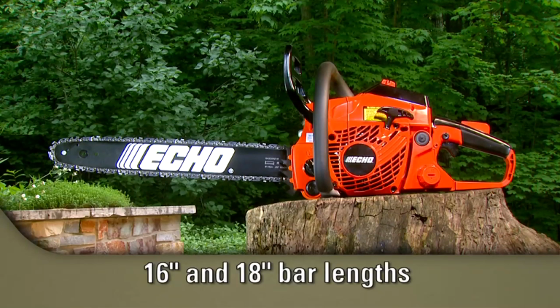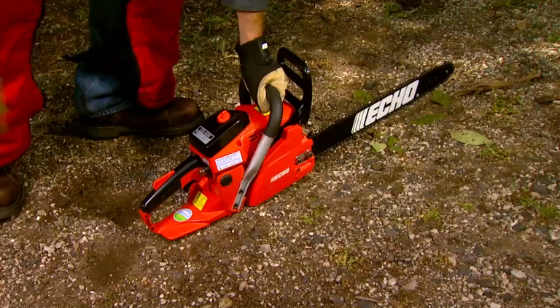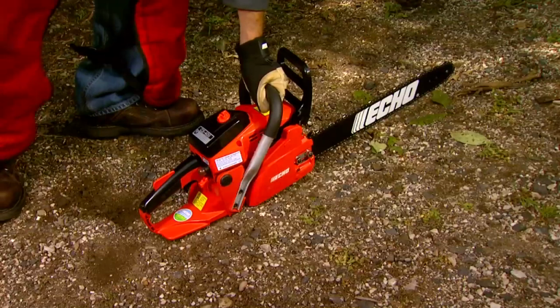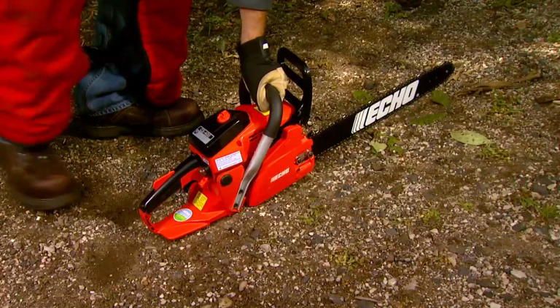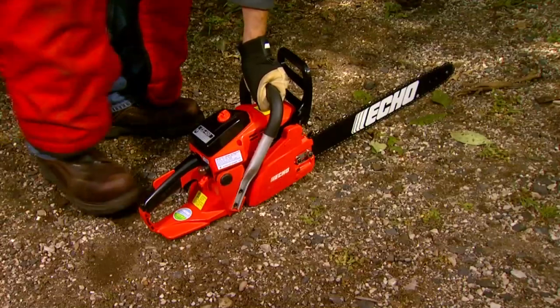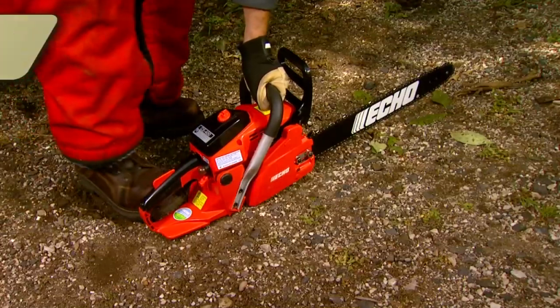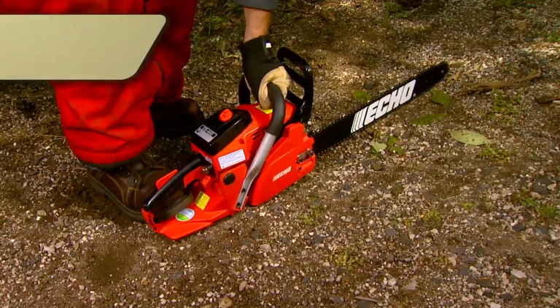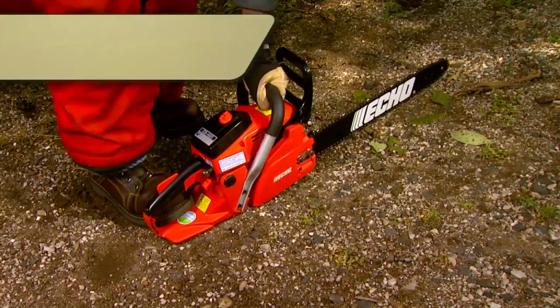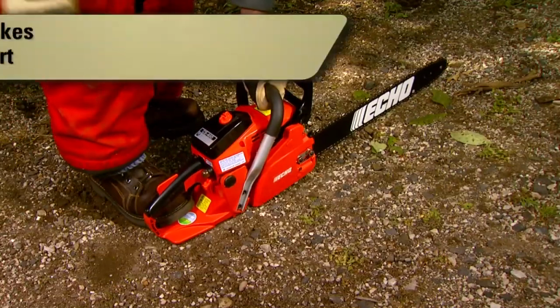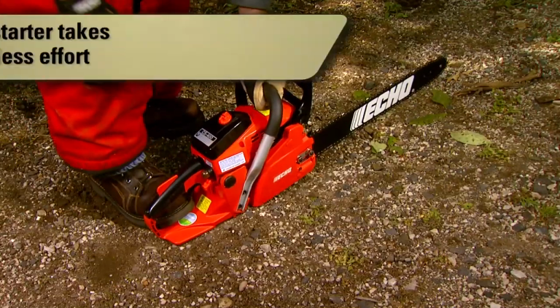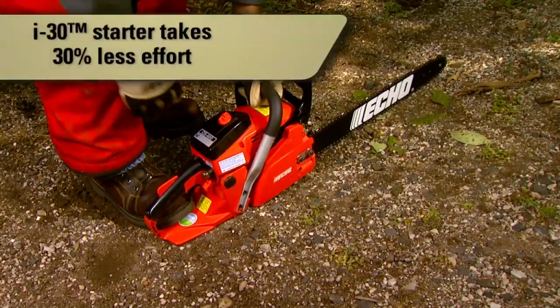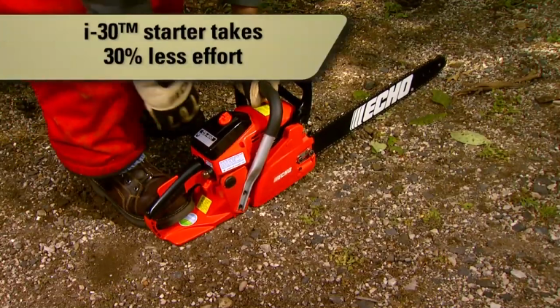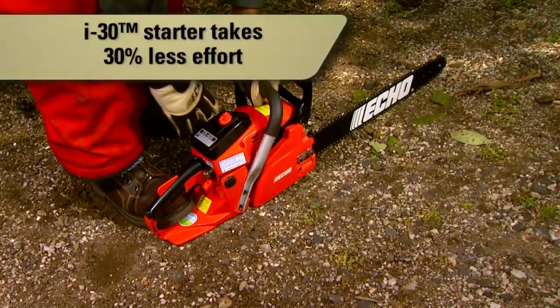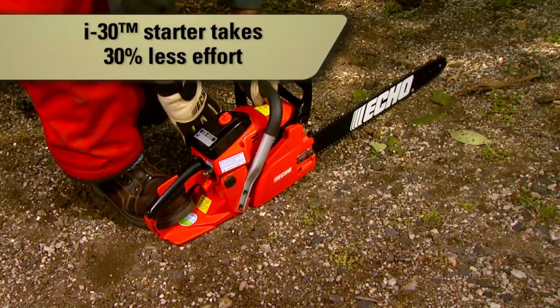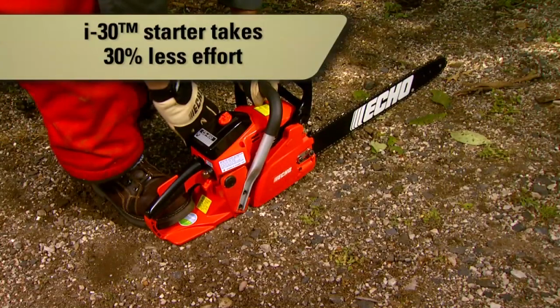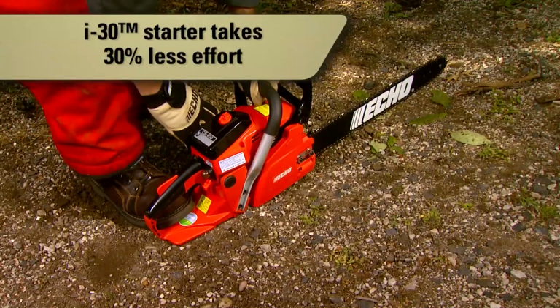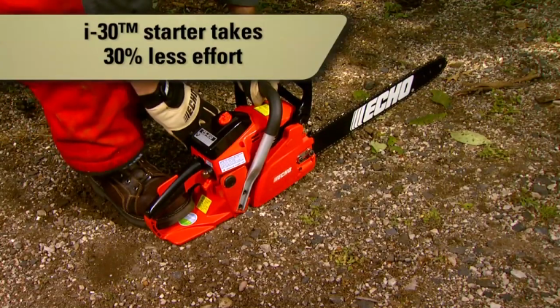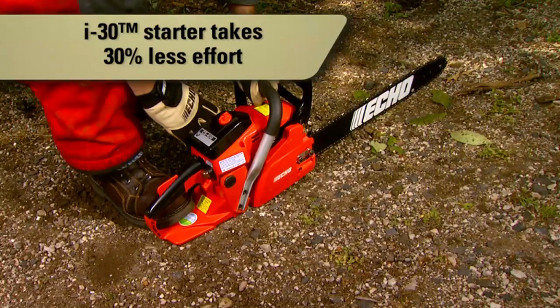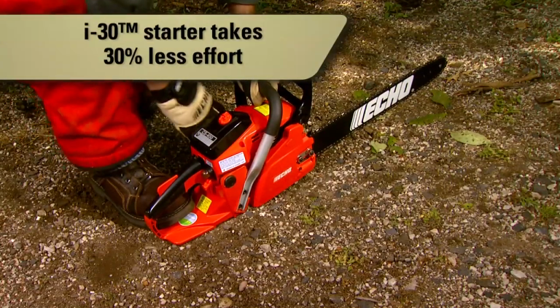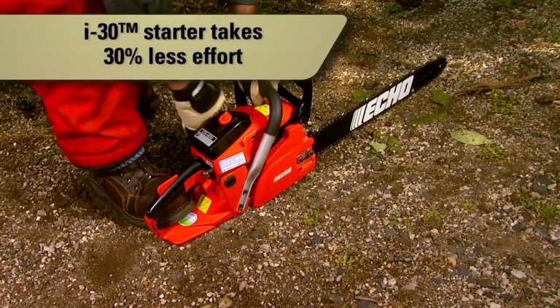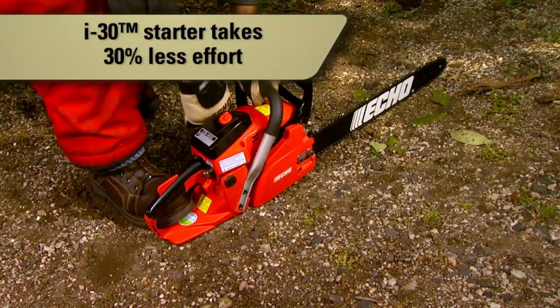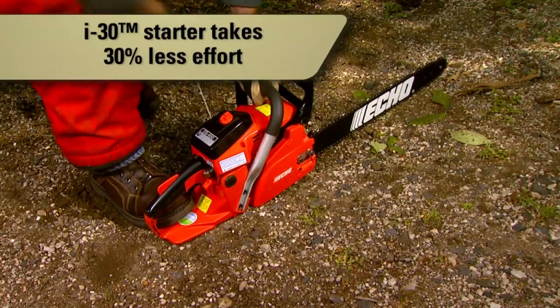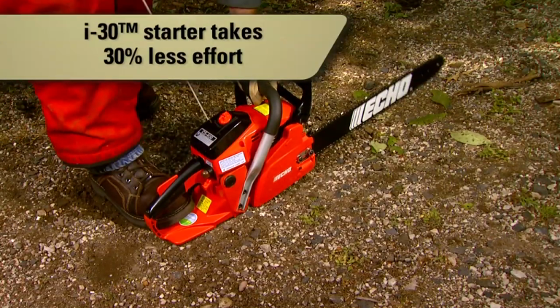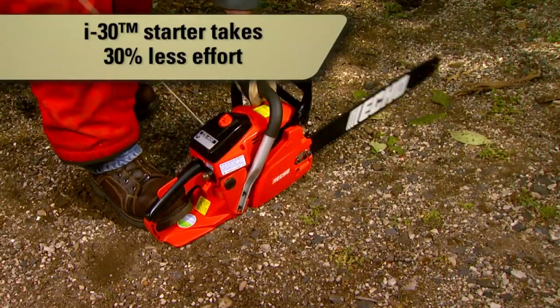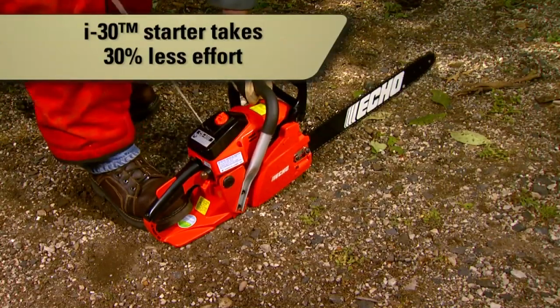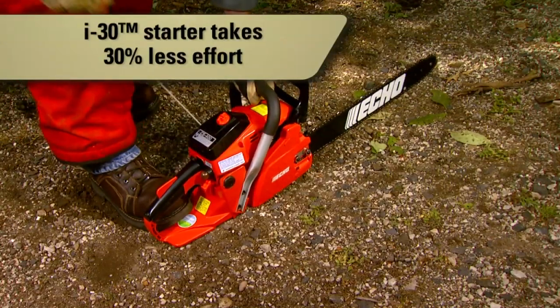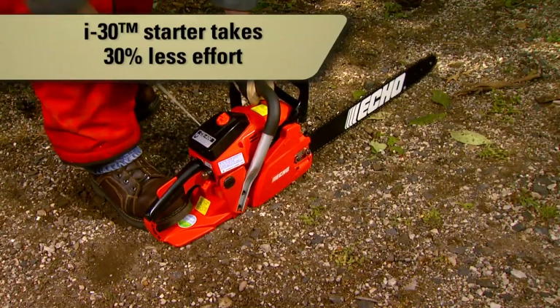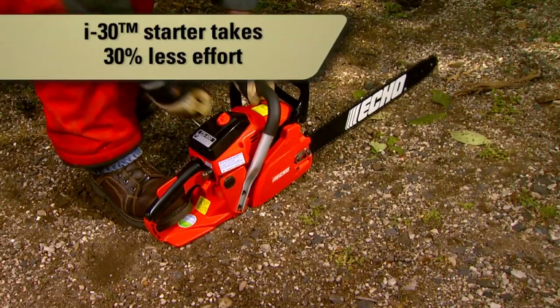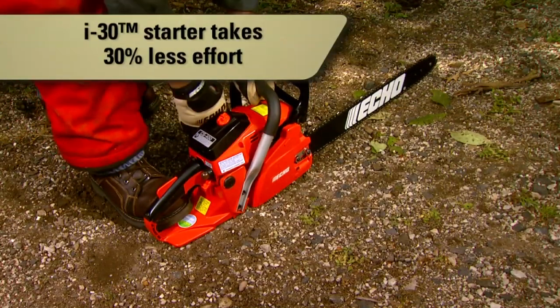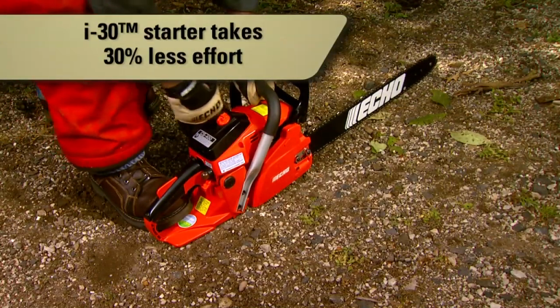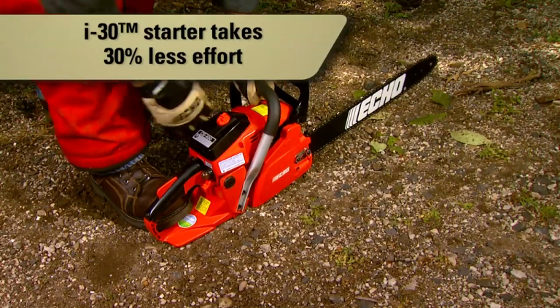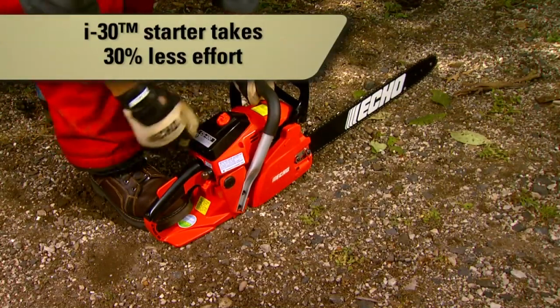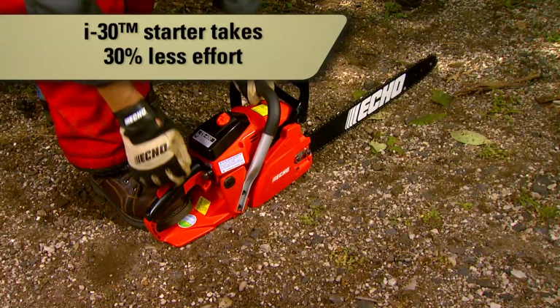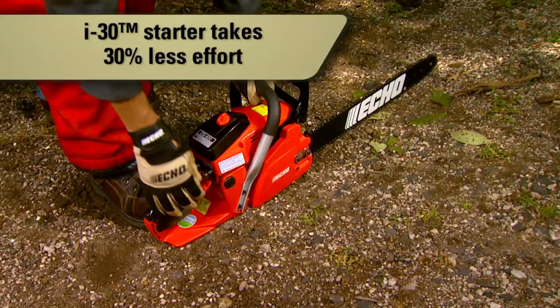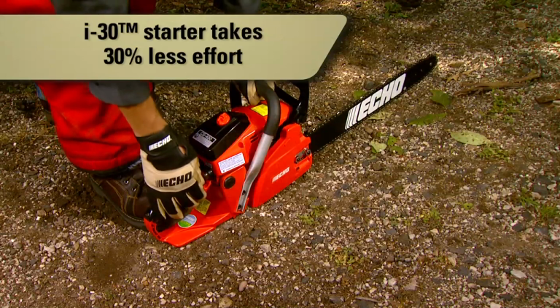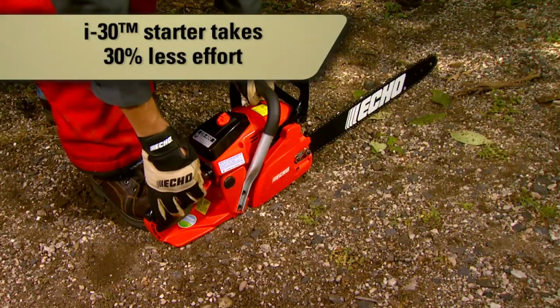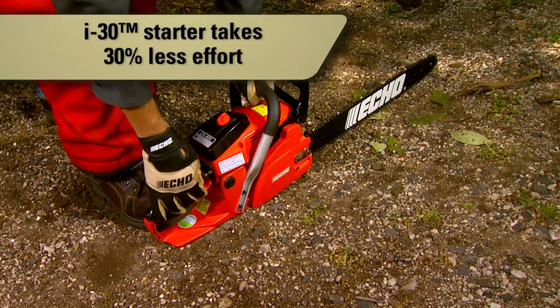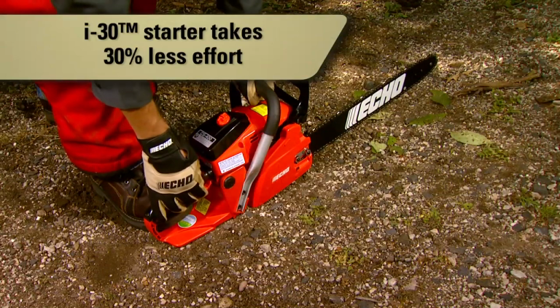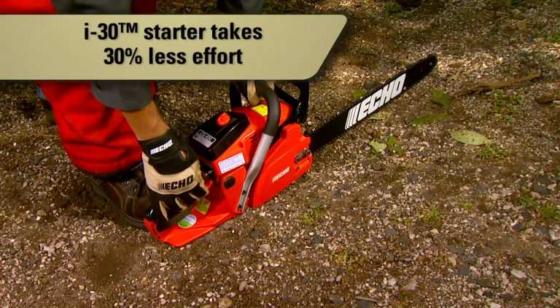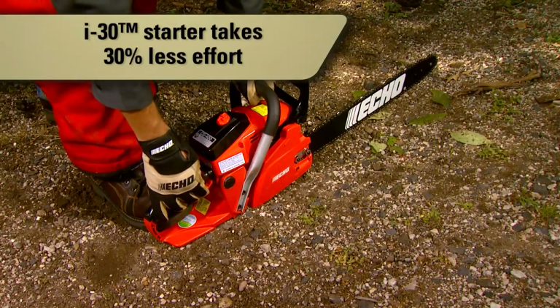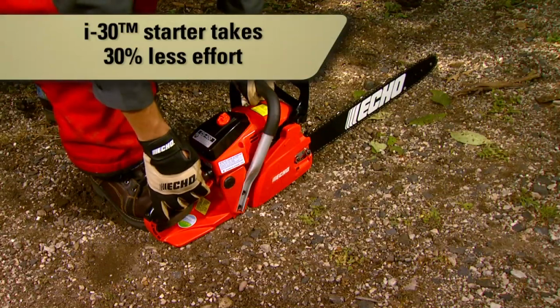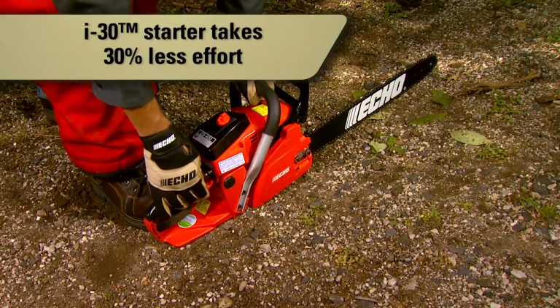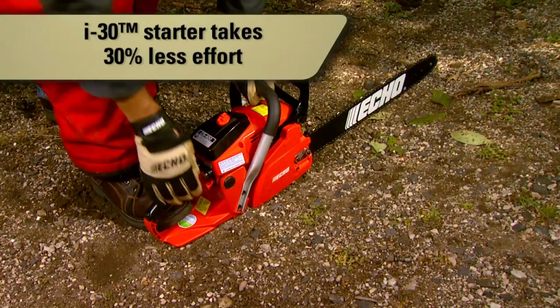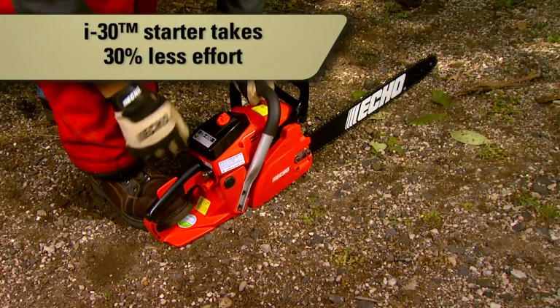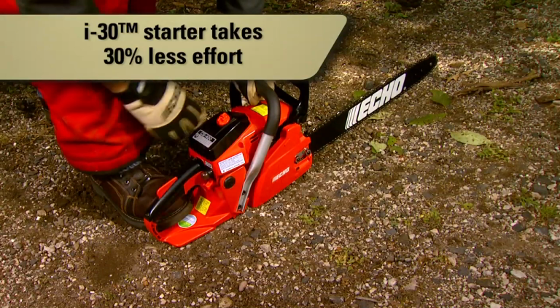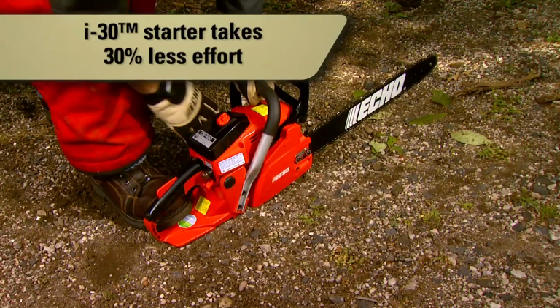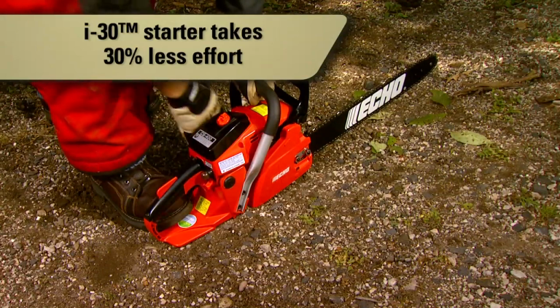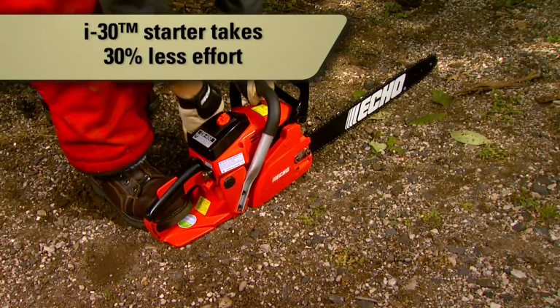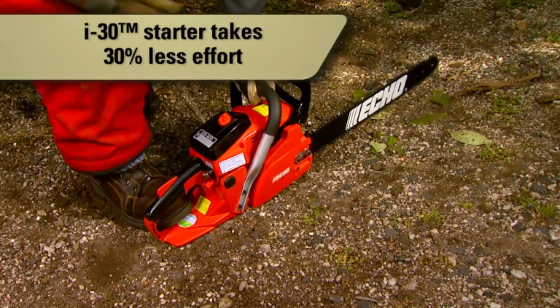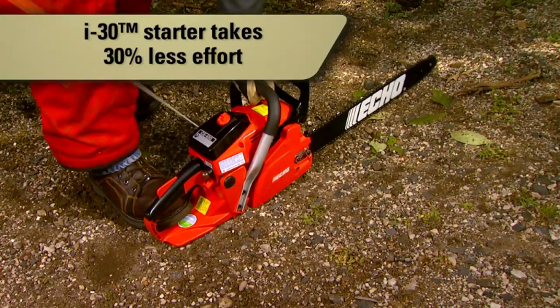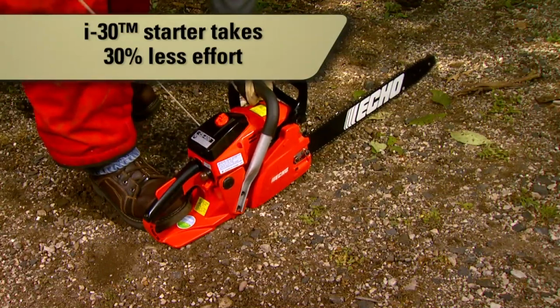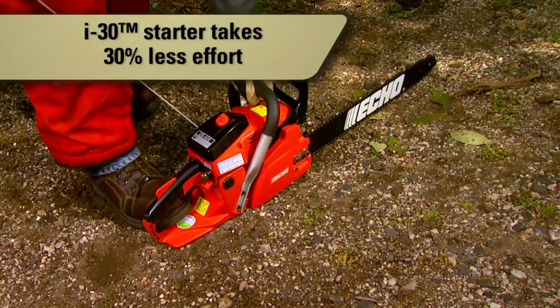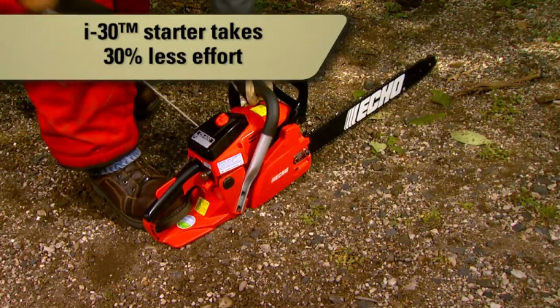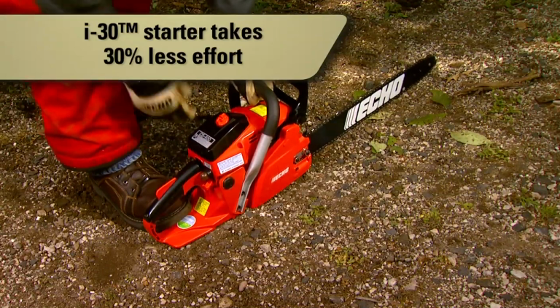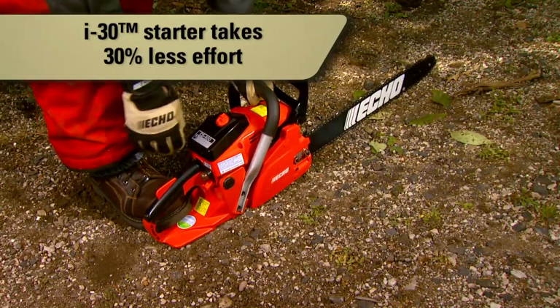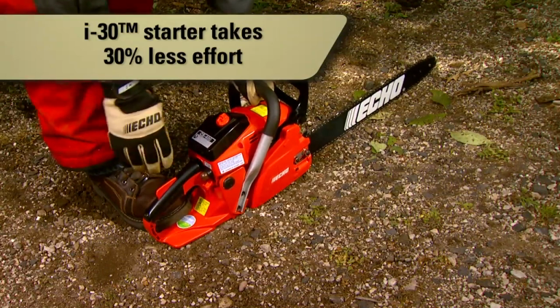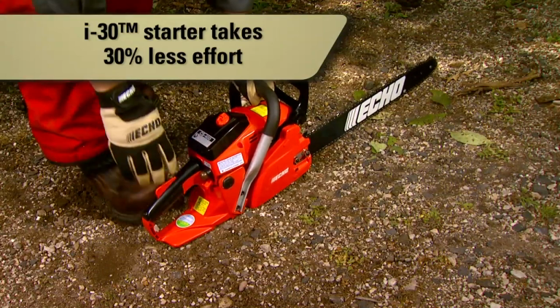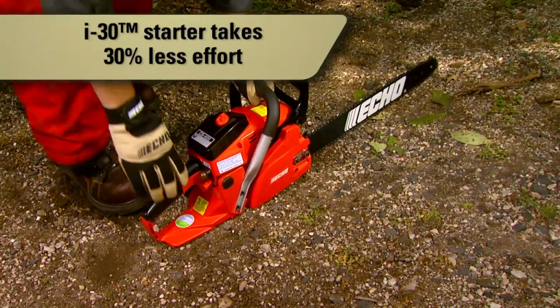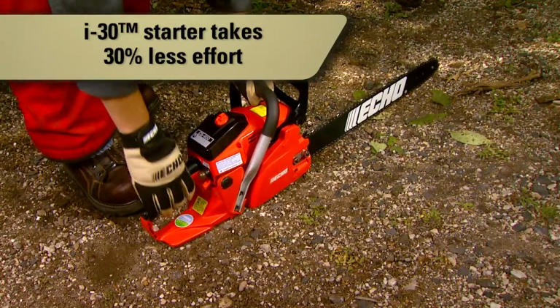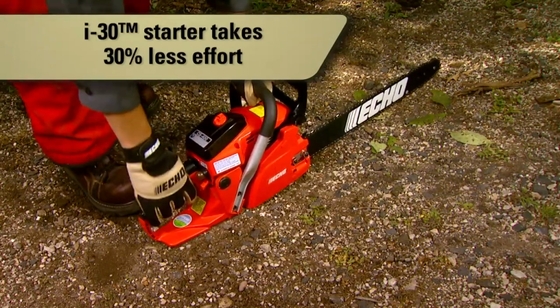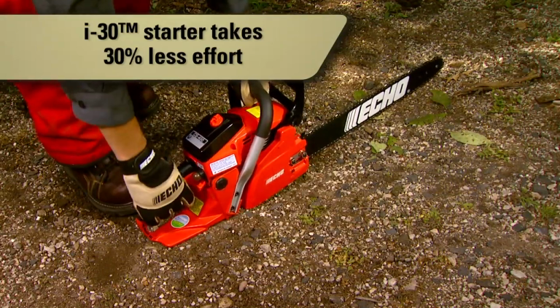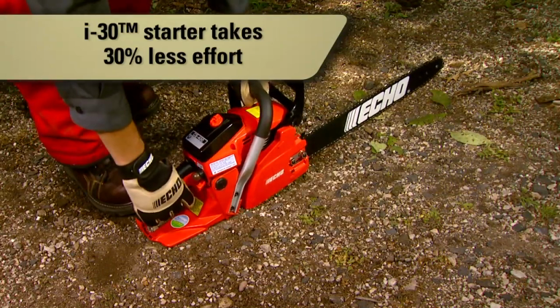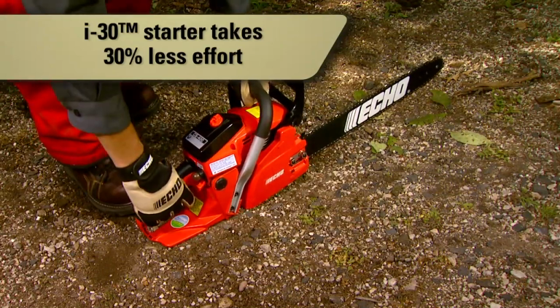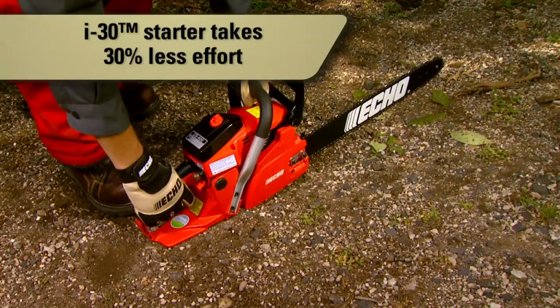With a digital ignition system and an i30 starter, it takes 30% less effort to start the engine compared to standard starters.